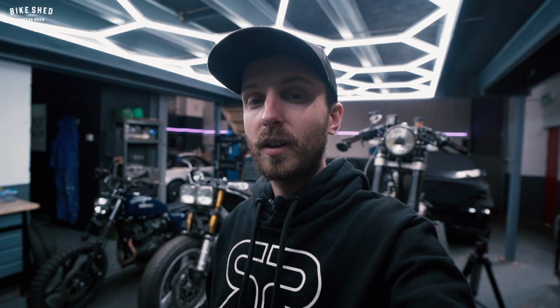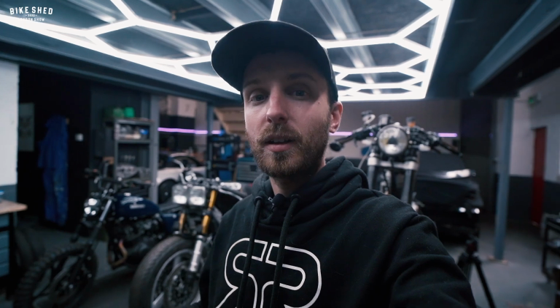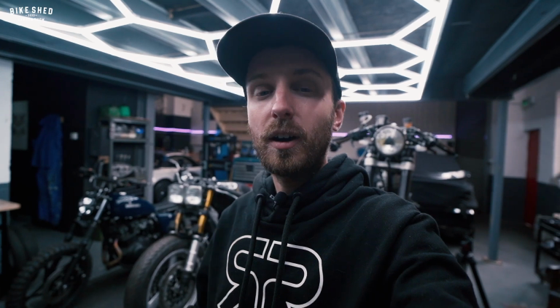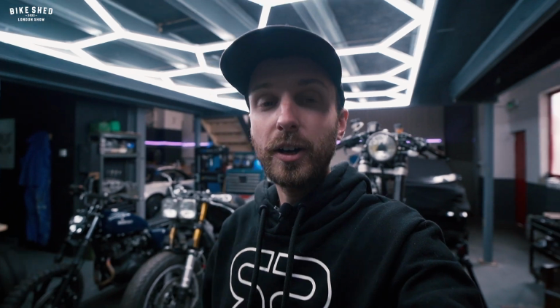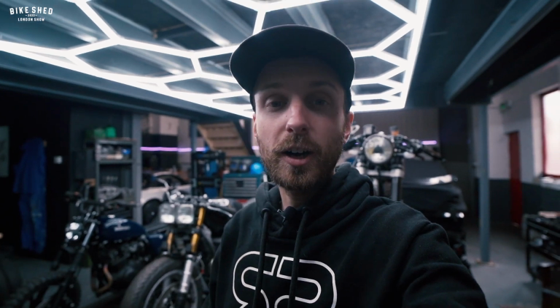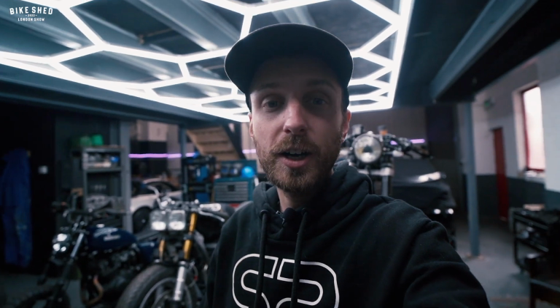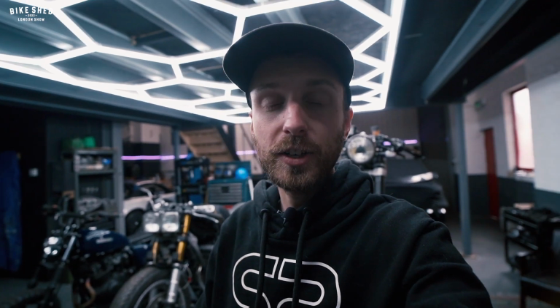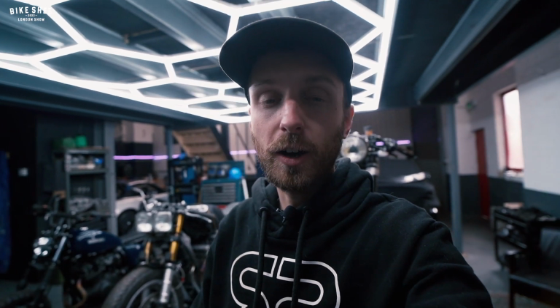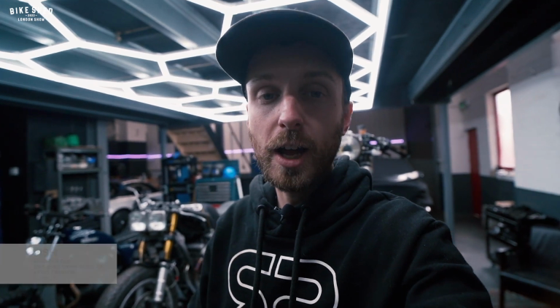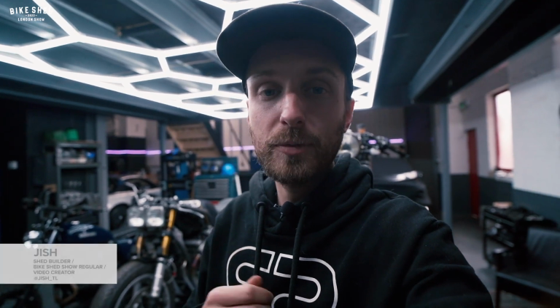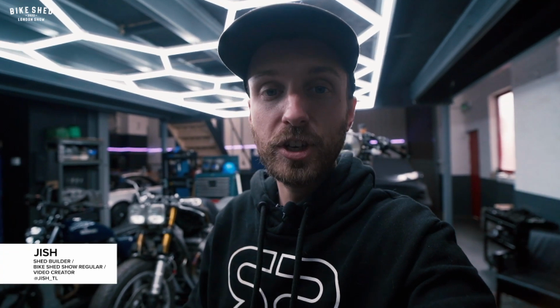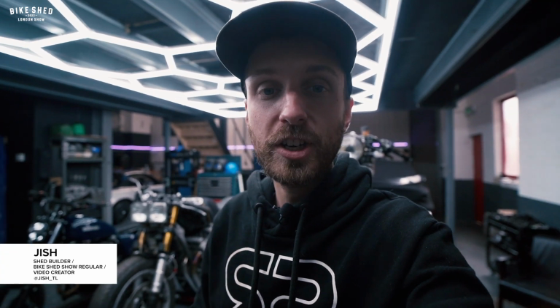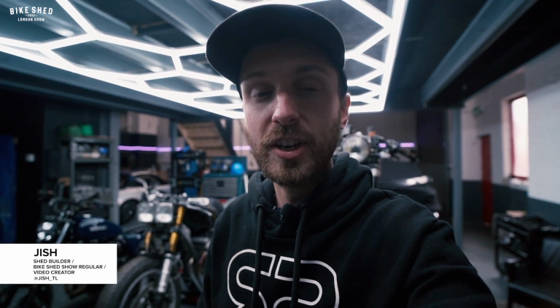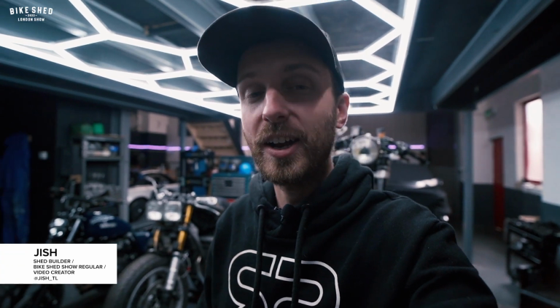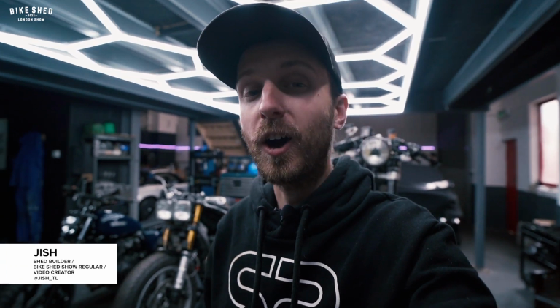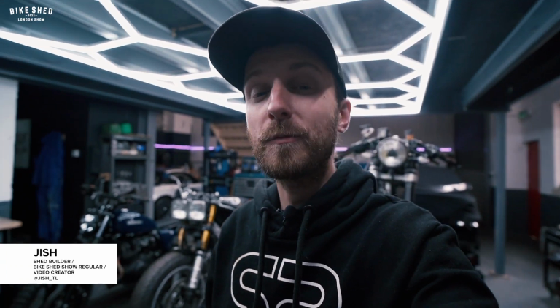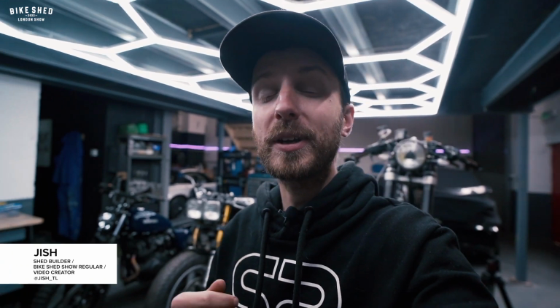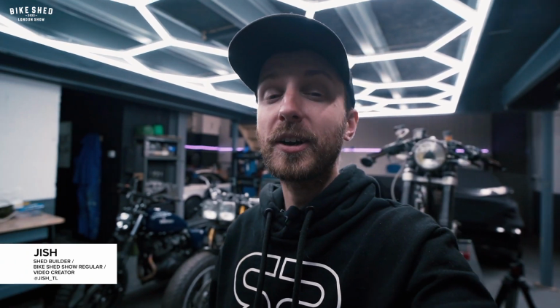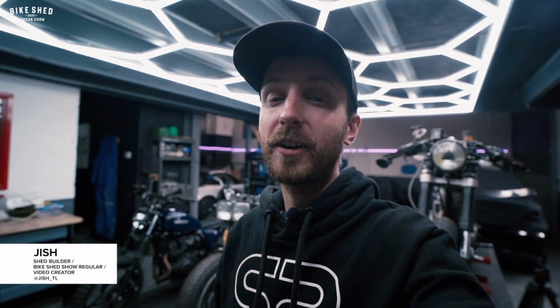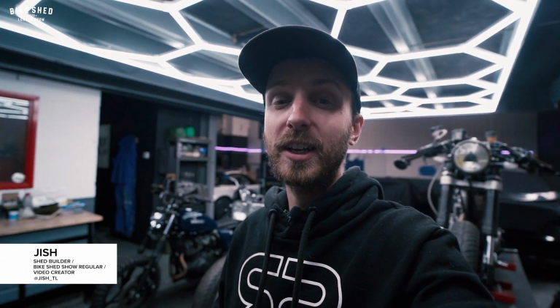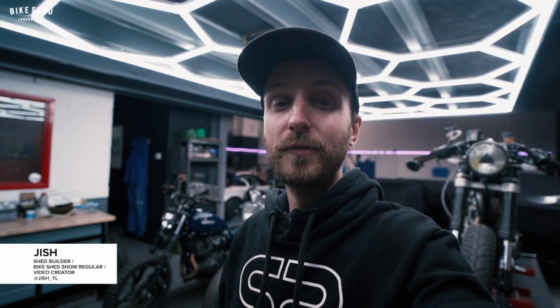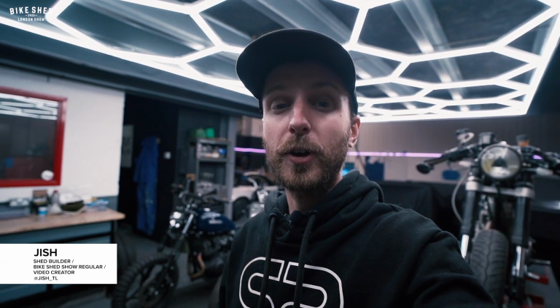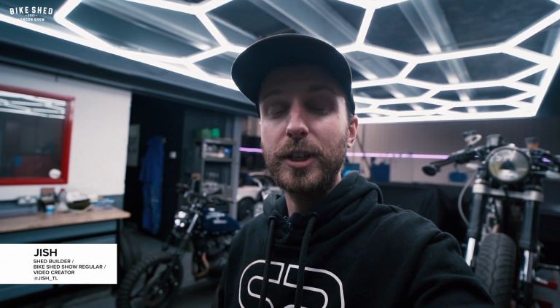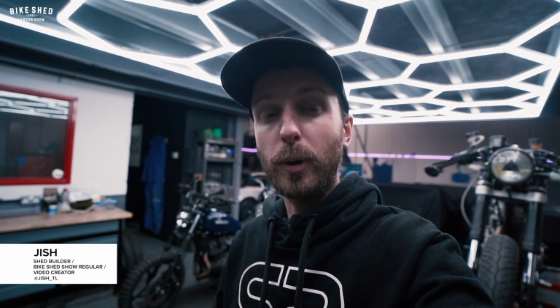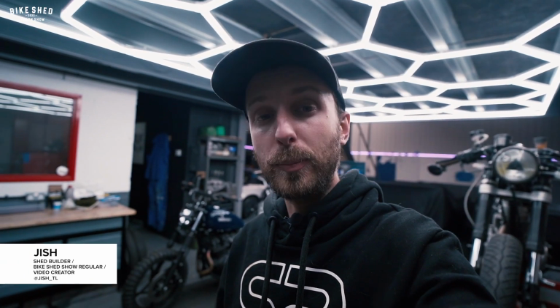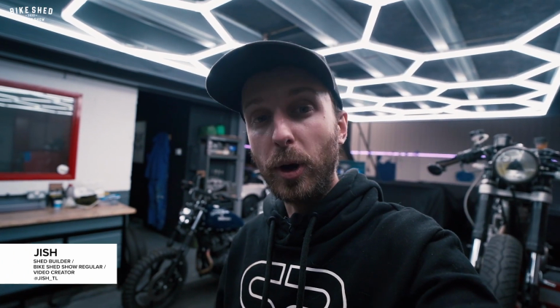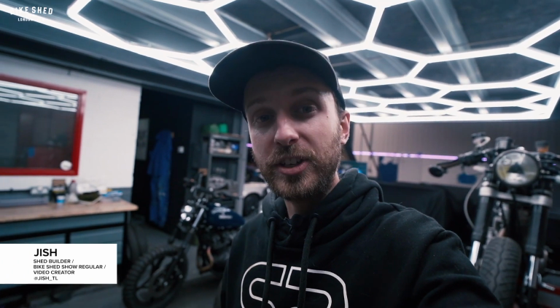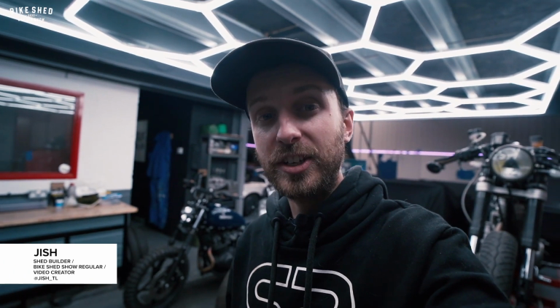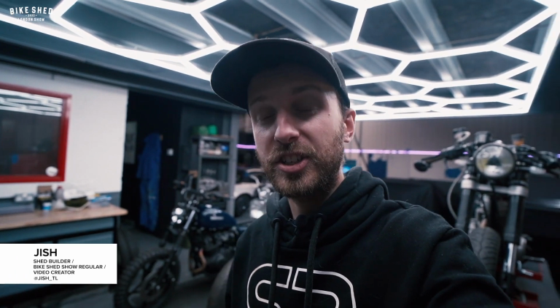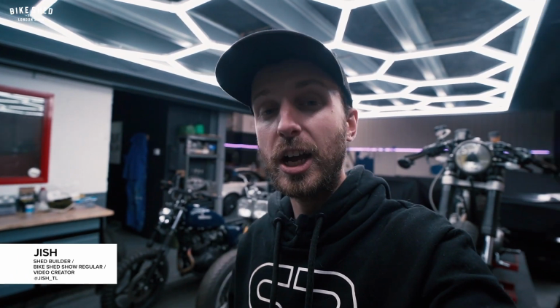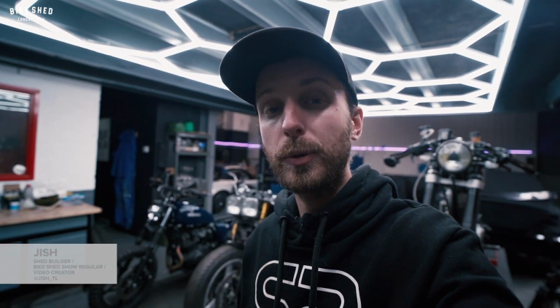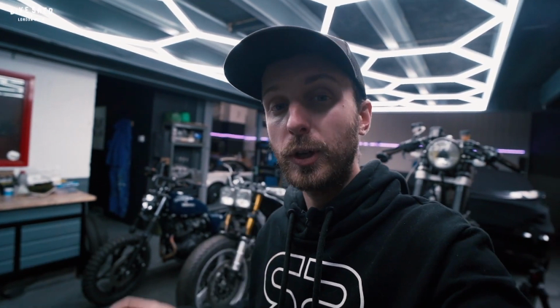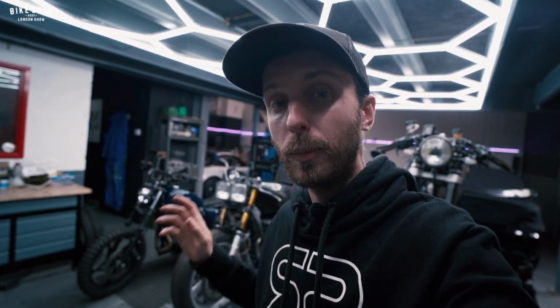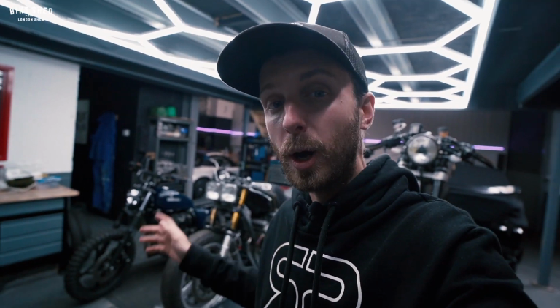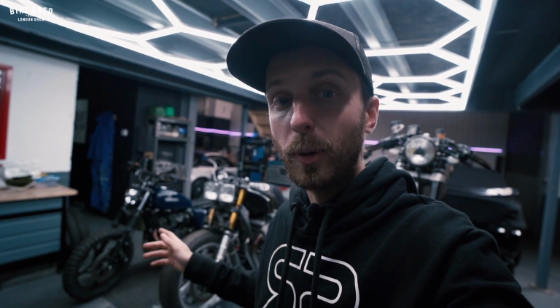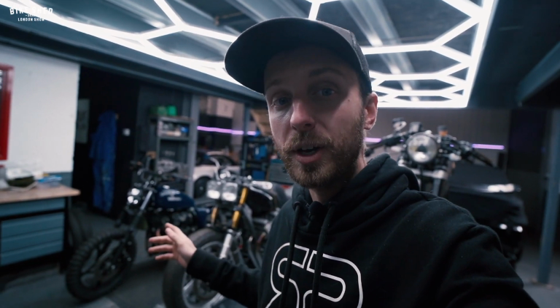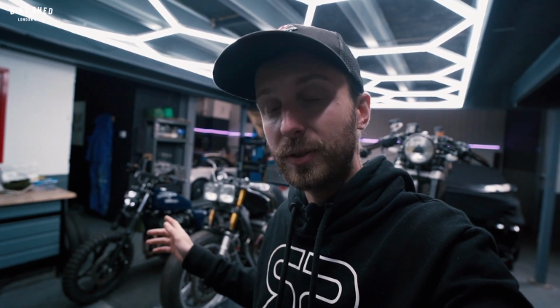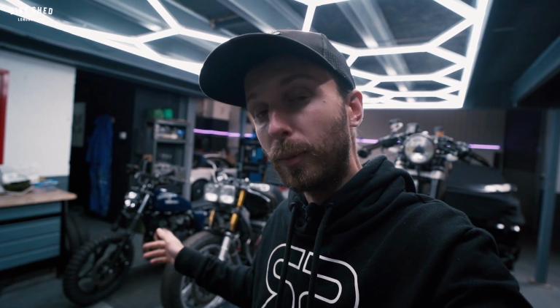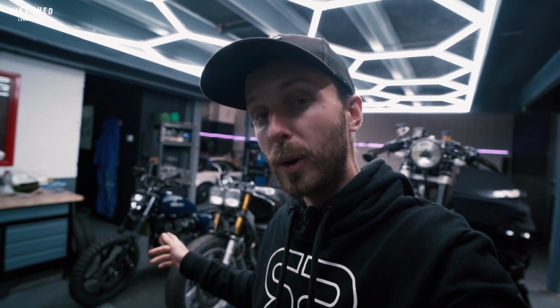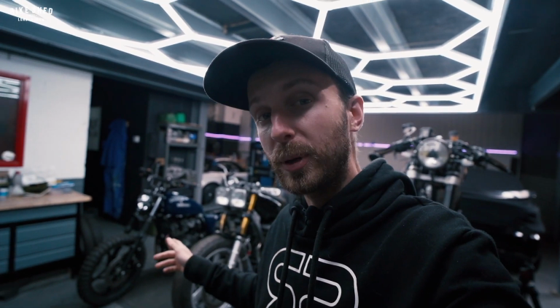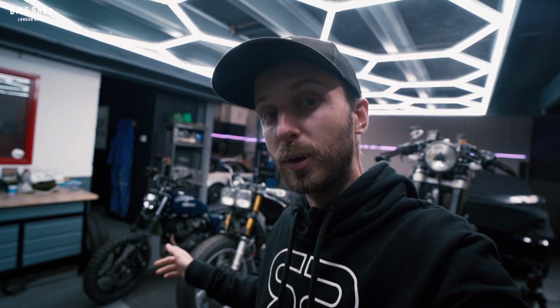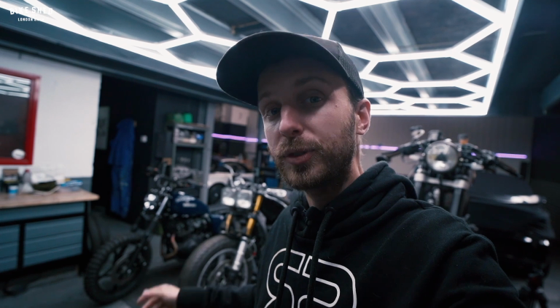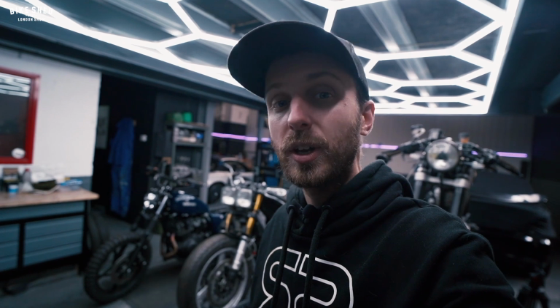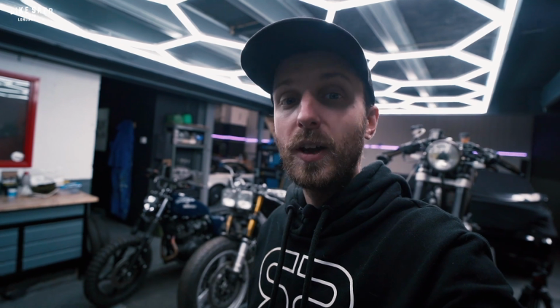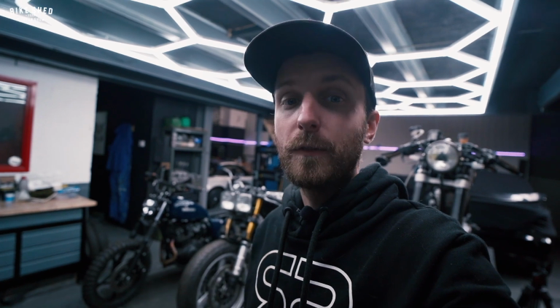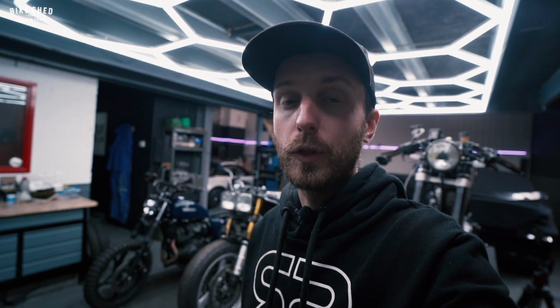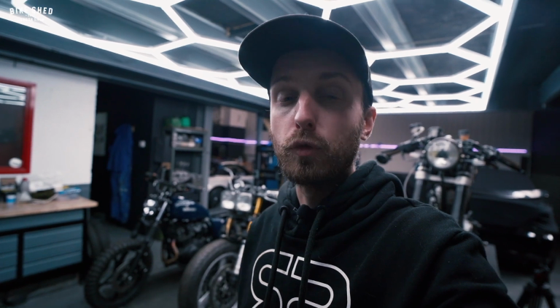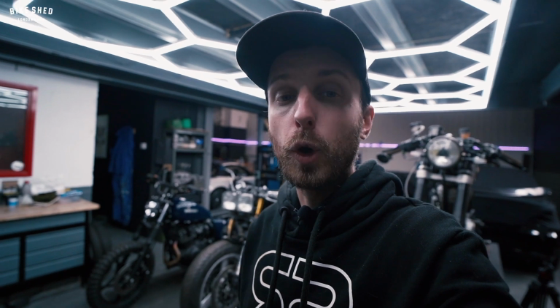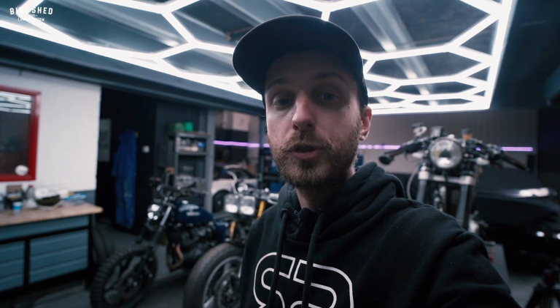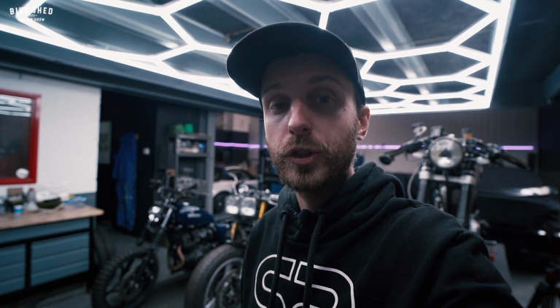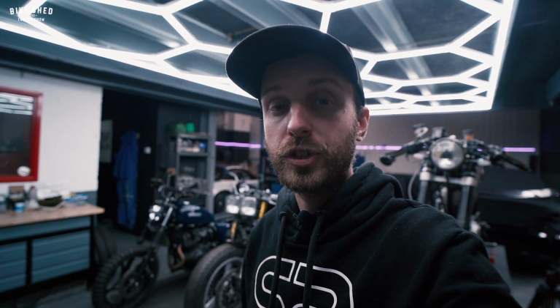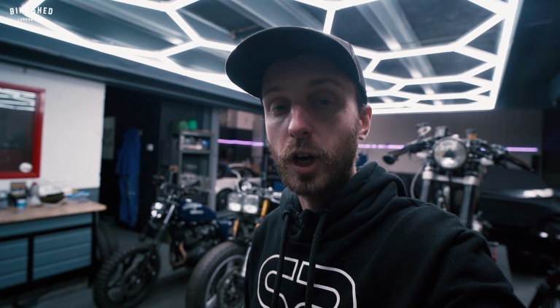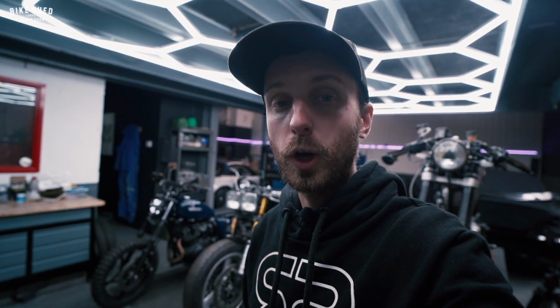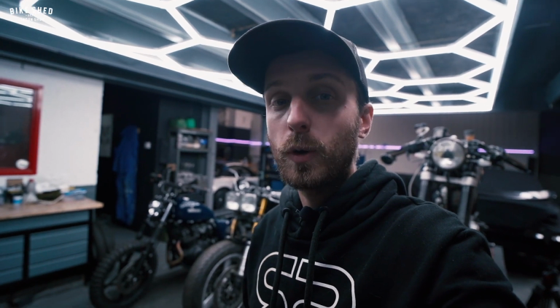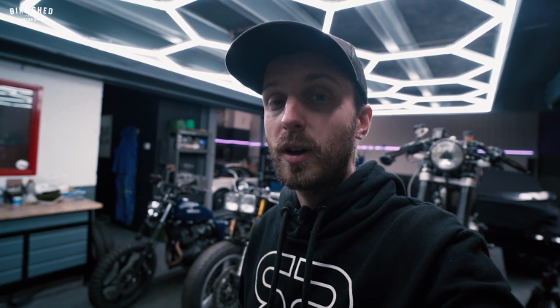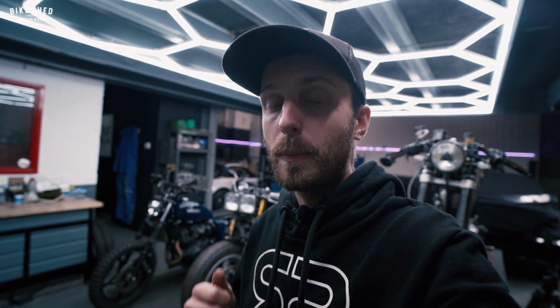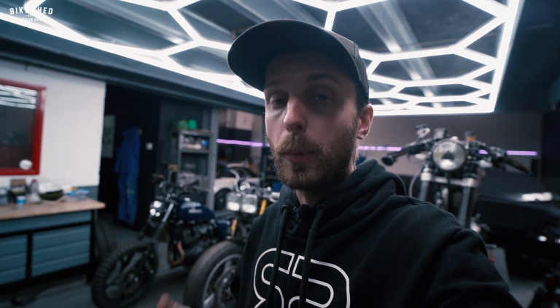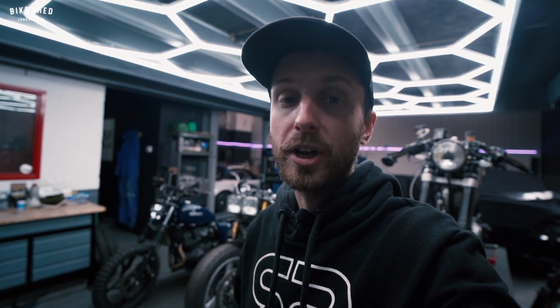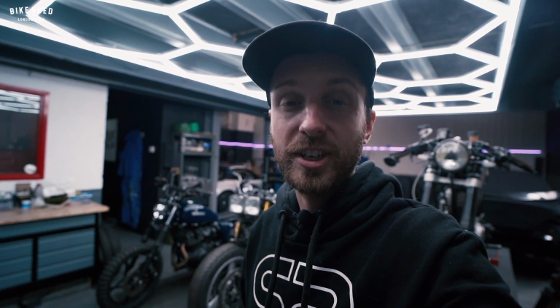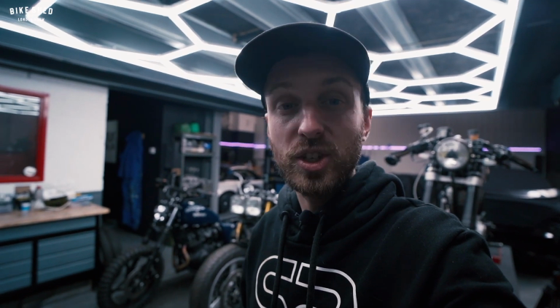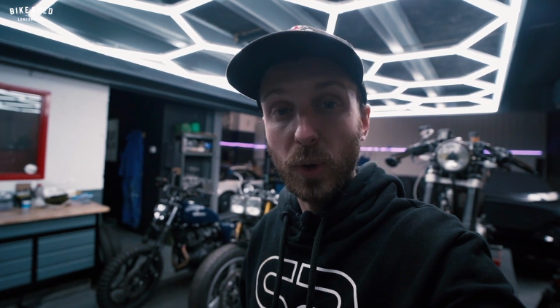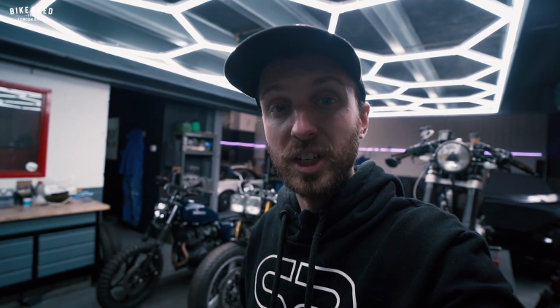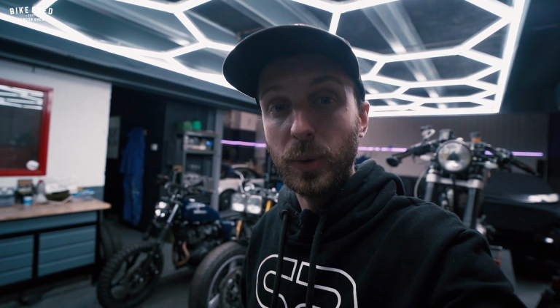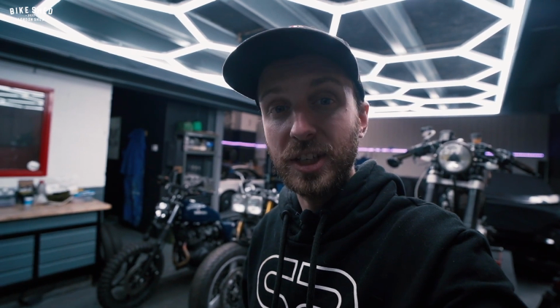Hi guys, I am Jish and I've been kindly invited by Bike Shed to share with you my bikes and my builds for the road to the show, Bike Shed 2022.